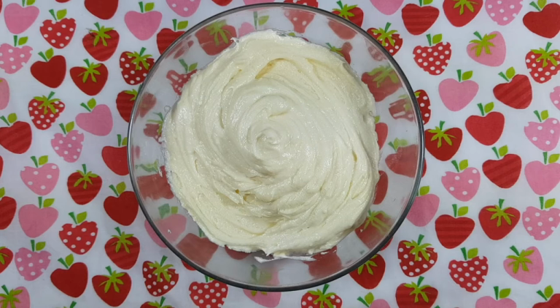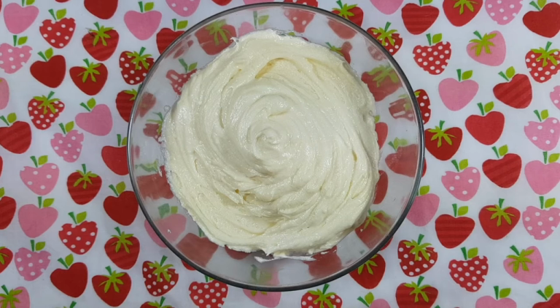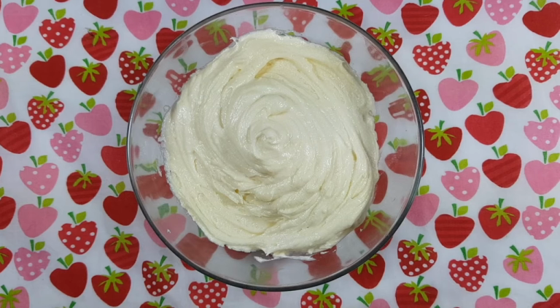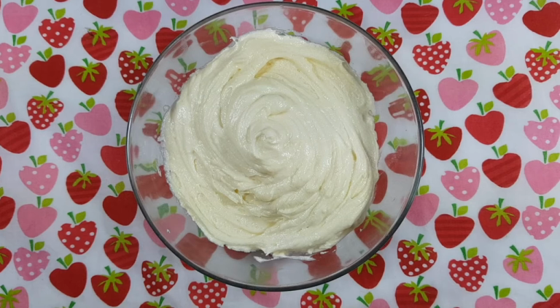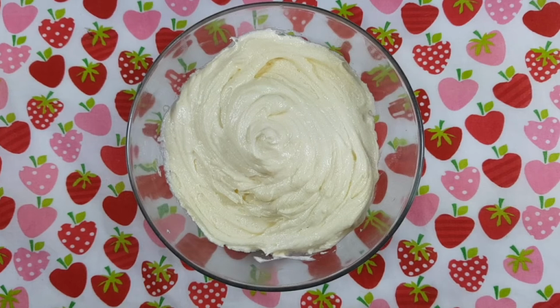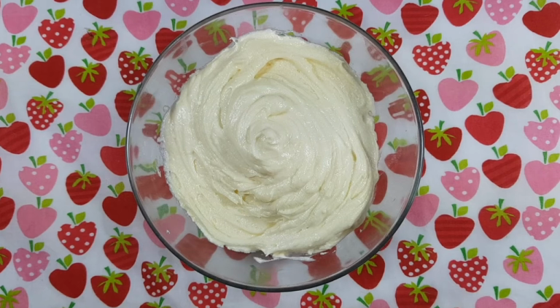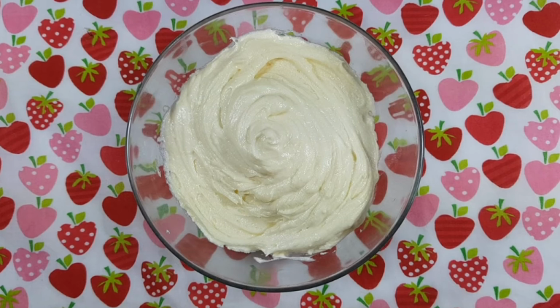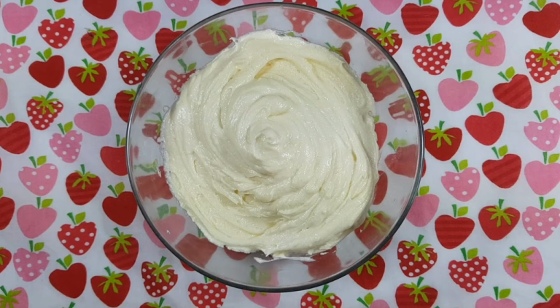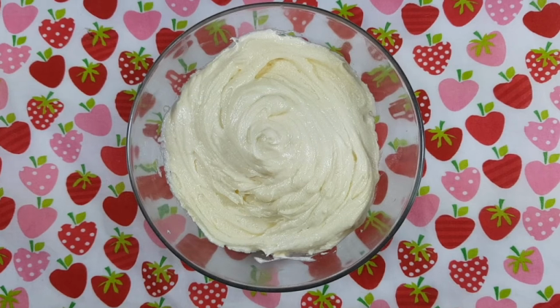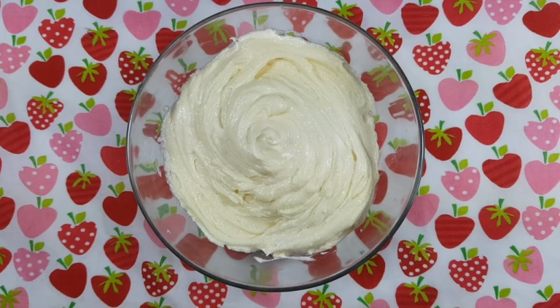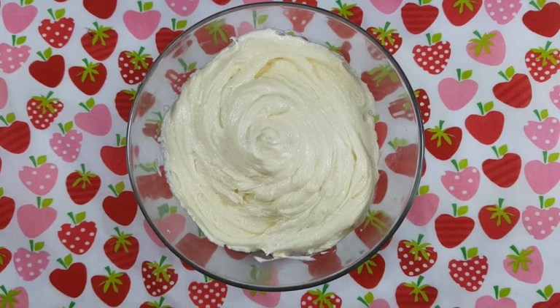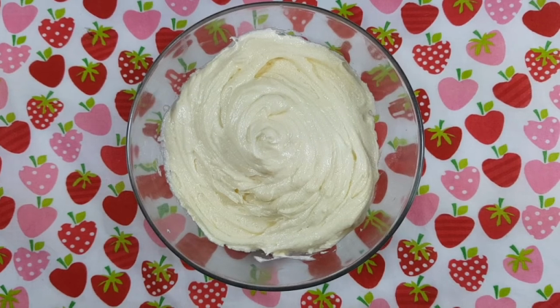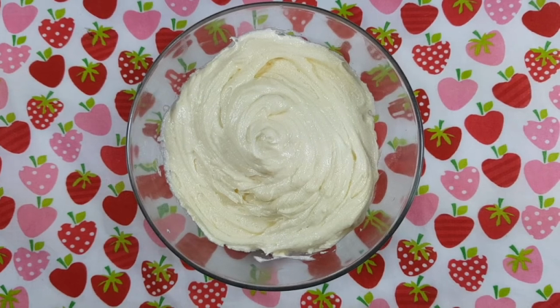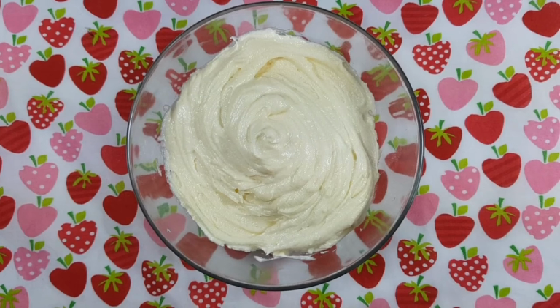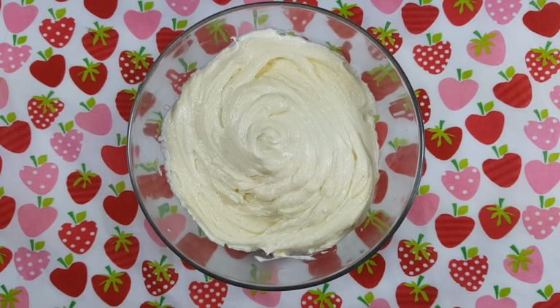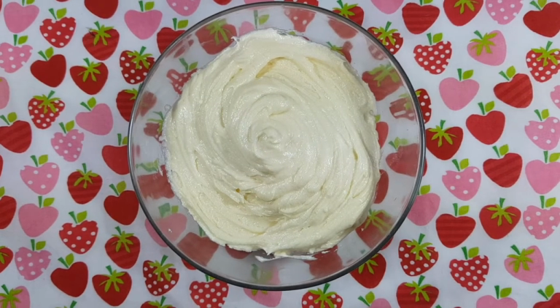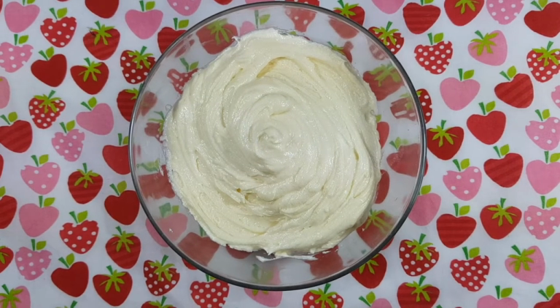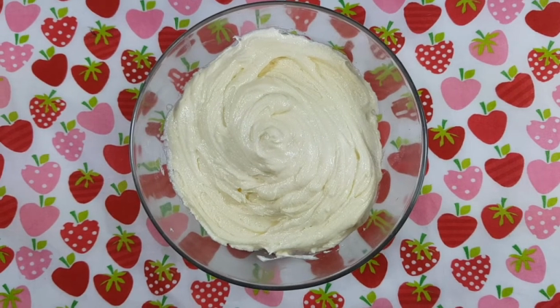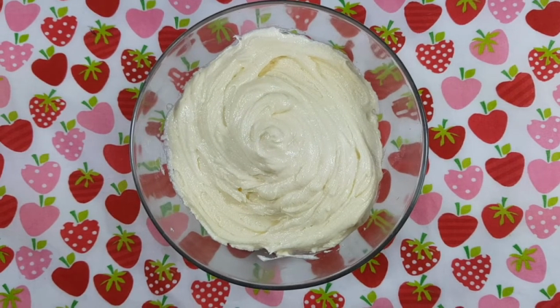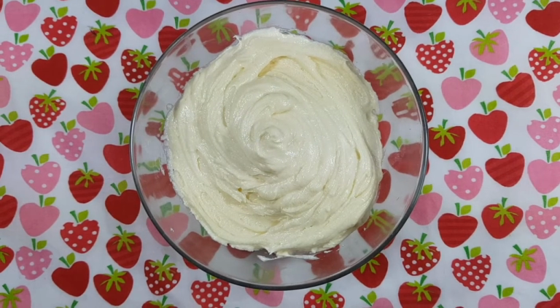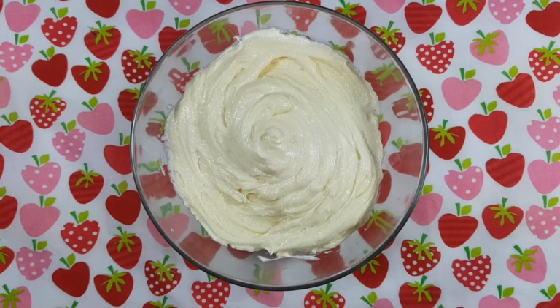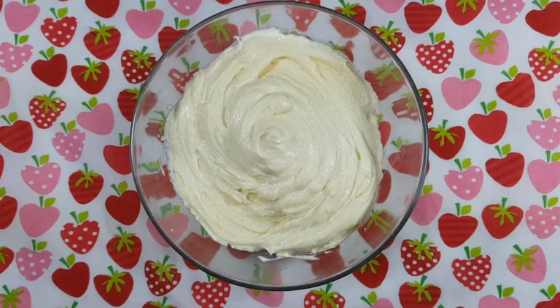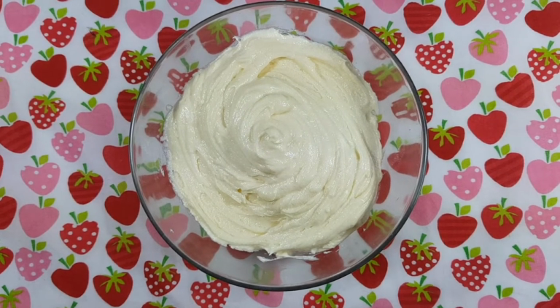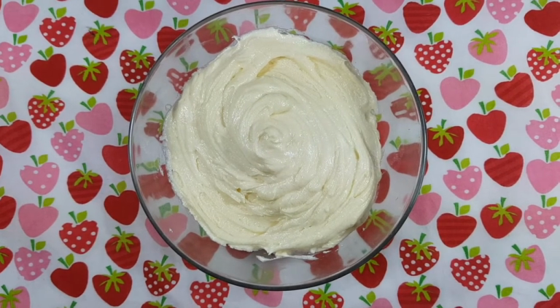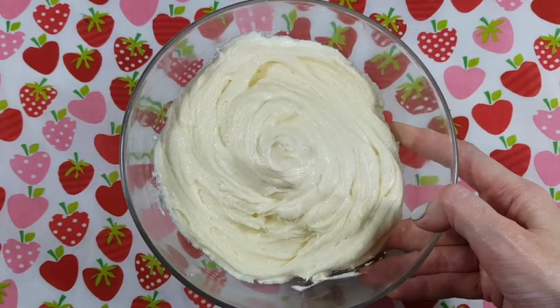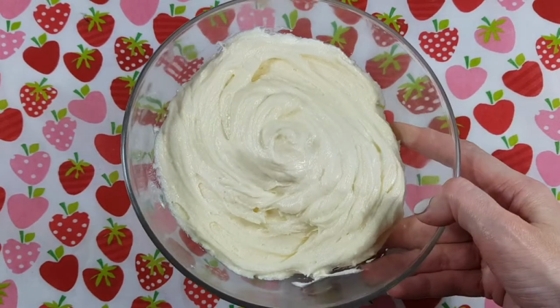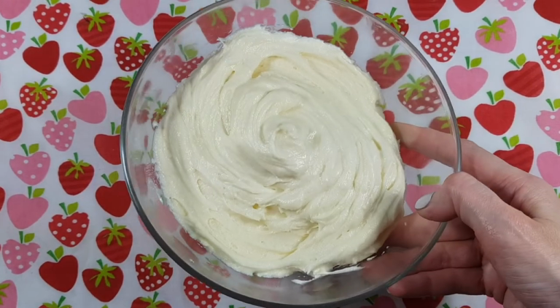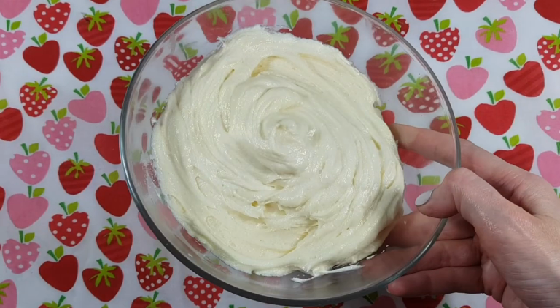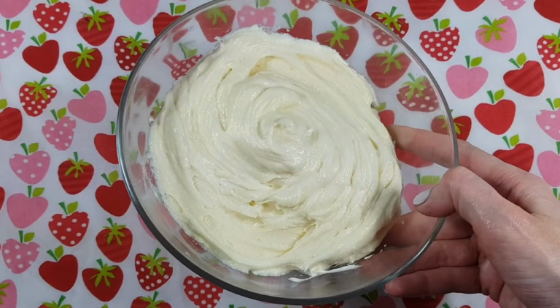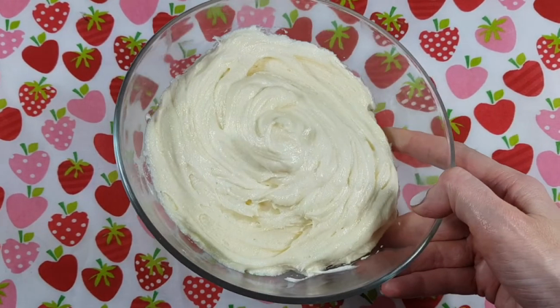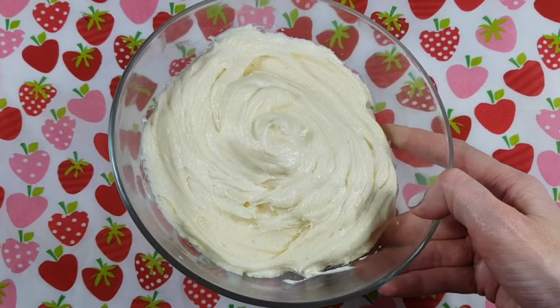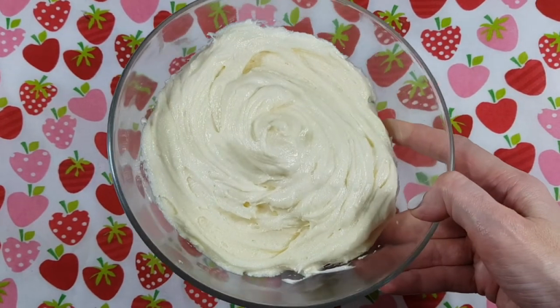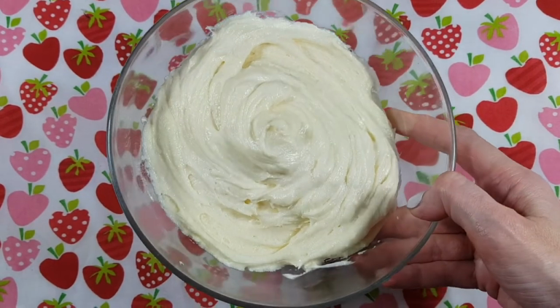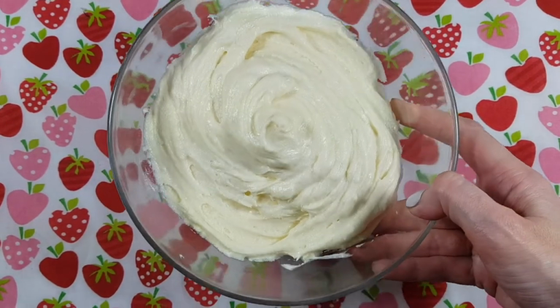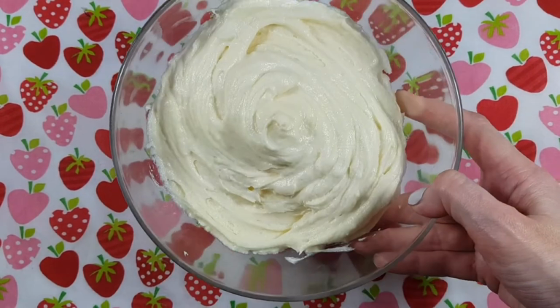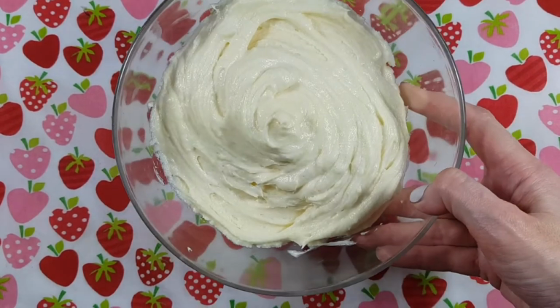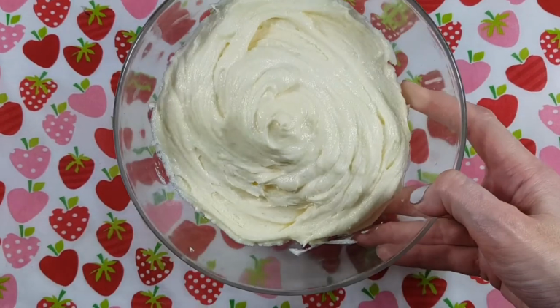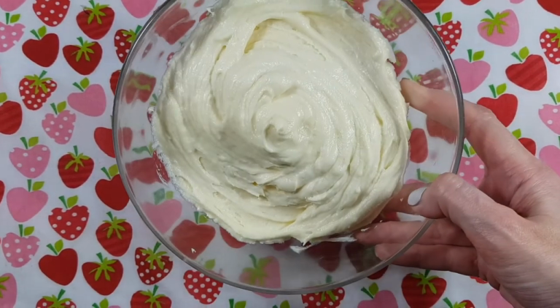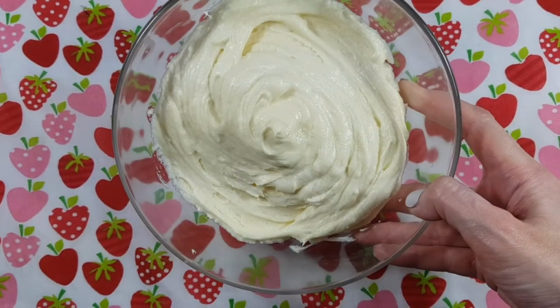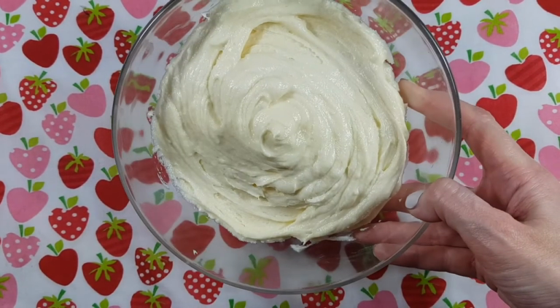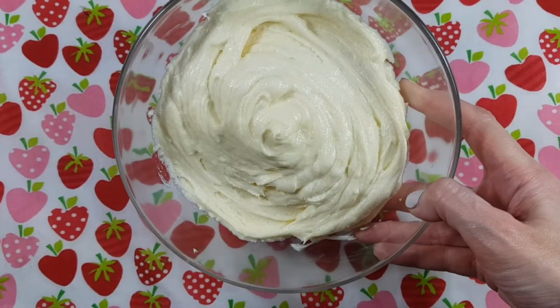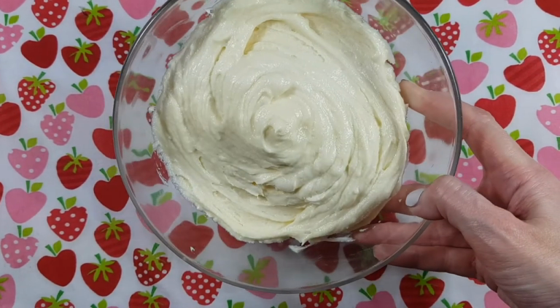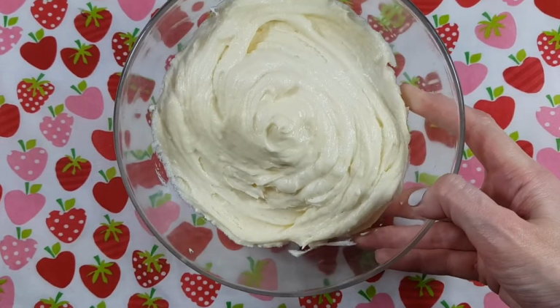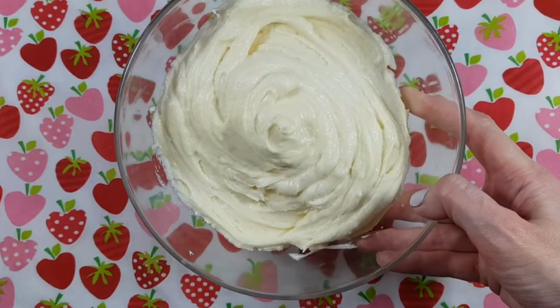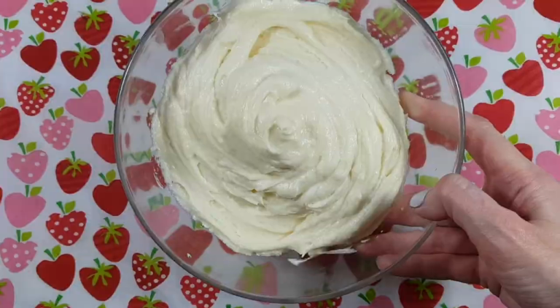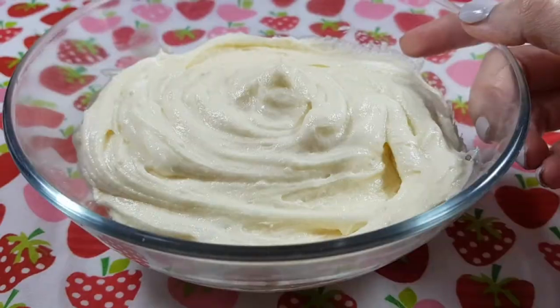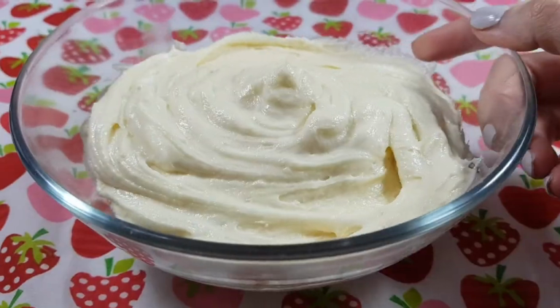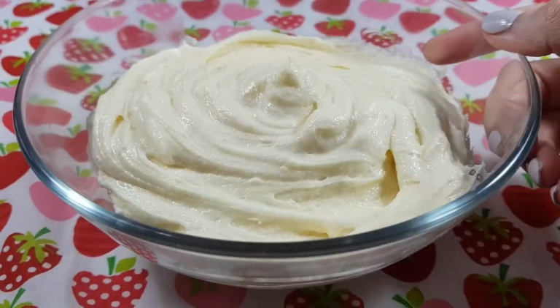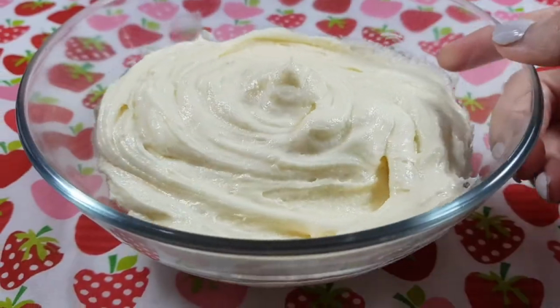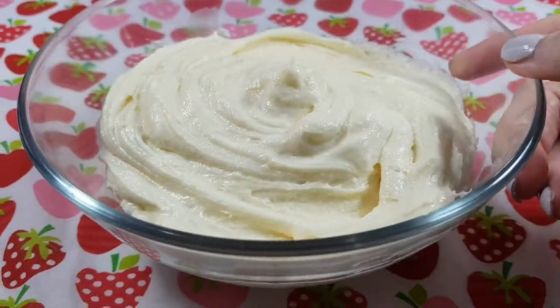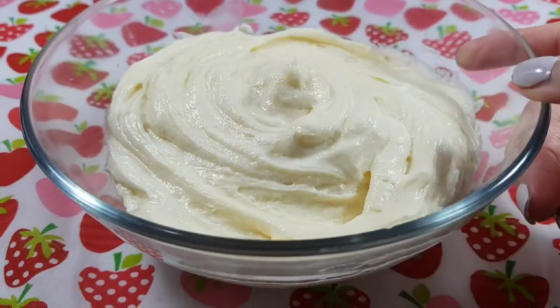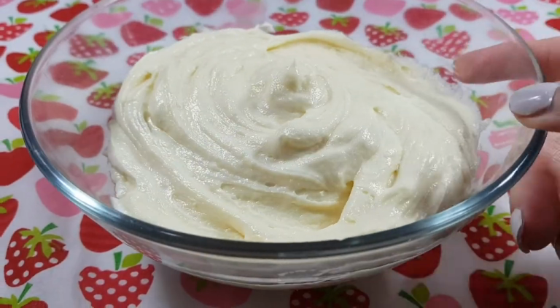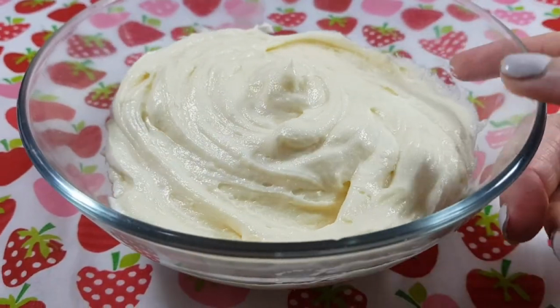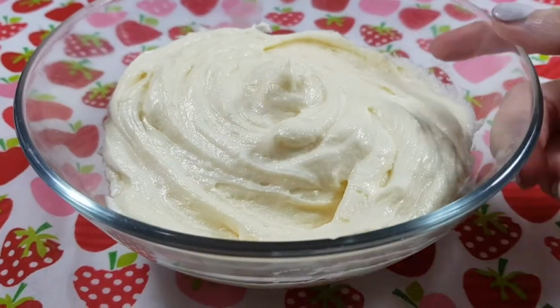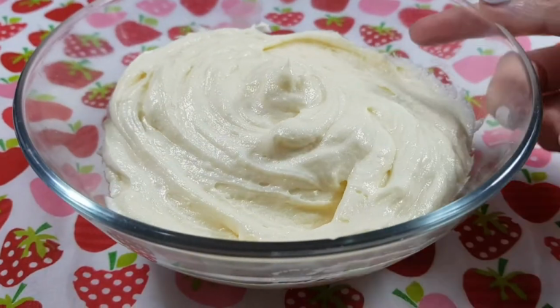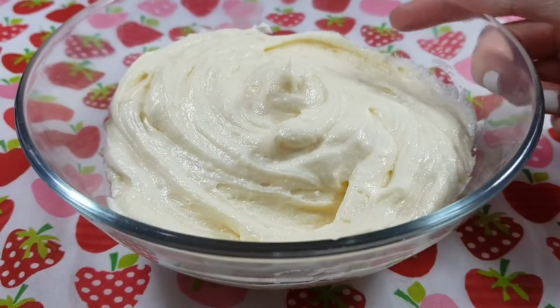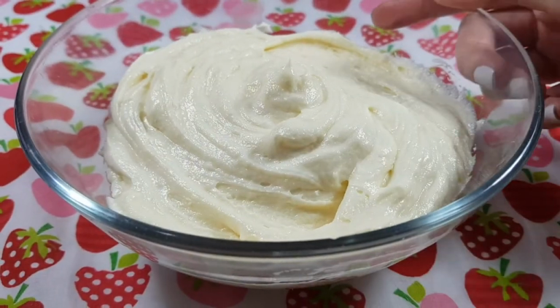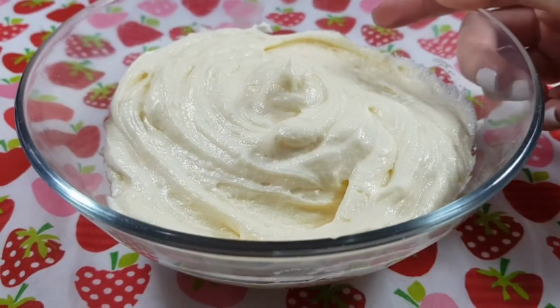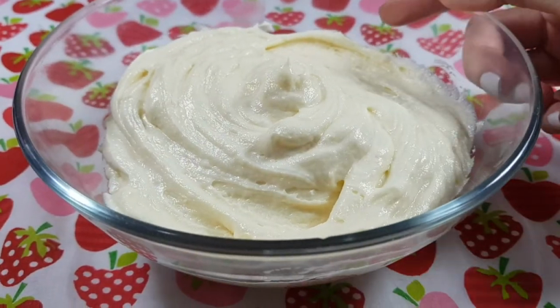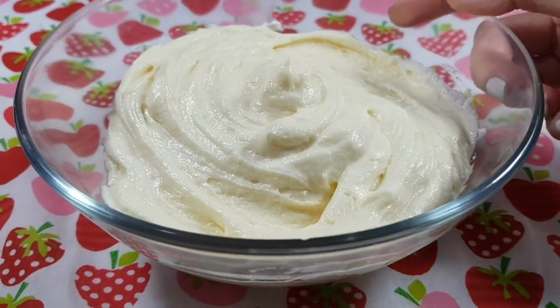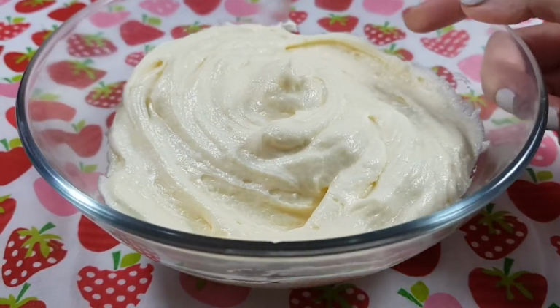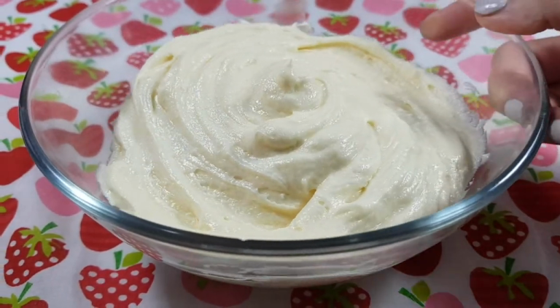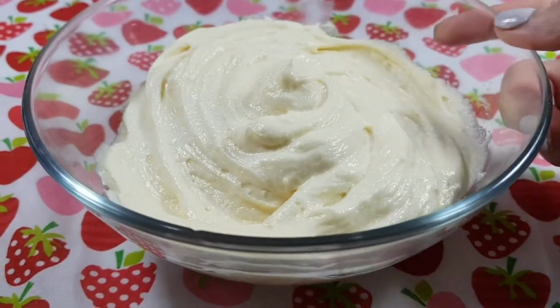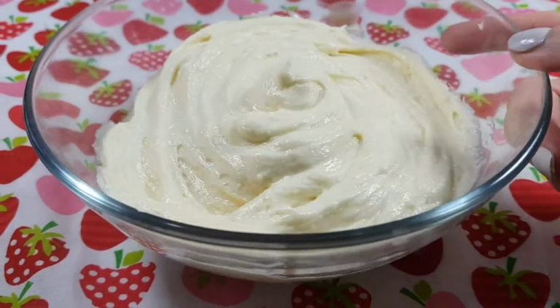Hey guys, it's Rani. So today I wanted to show you this jammy 4-ingredient cream cheese frosting. It's actually perfect for summer because it doesn't melt.